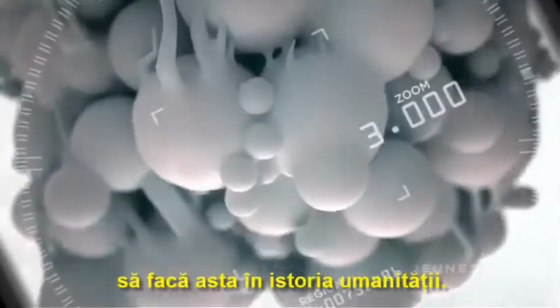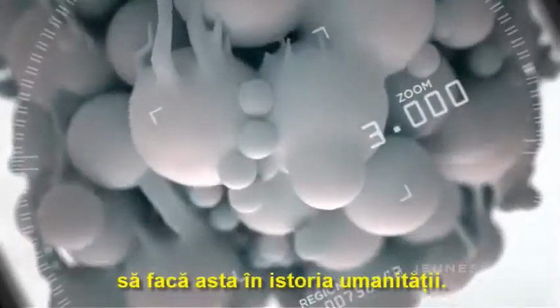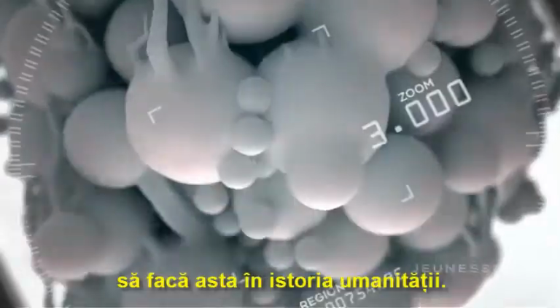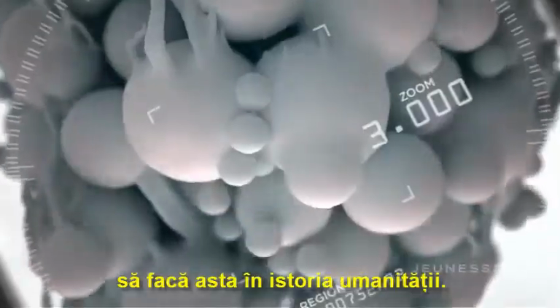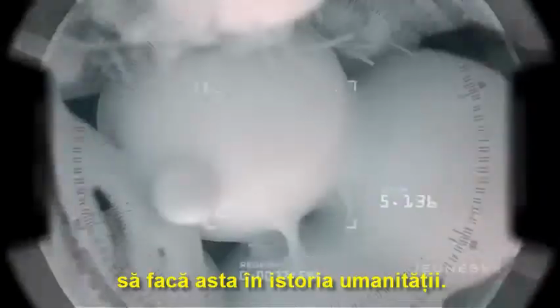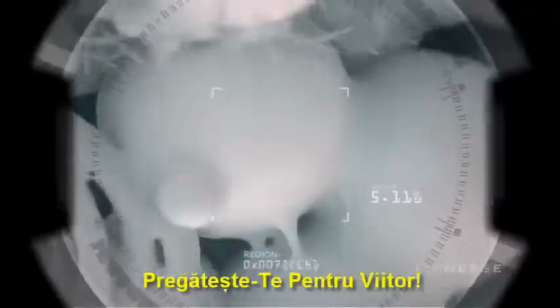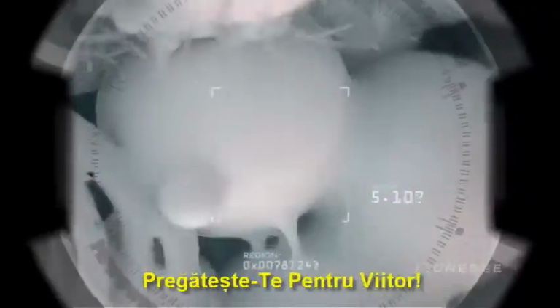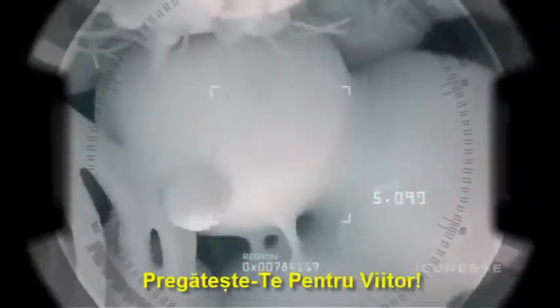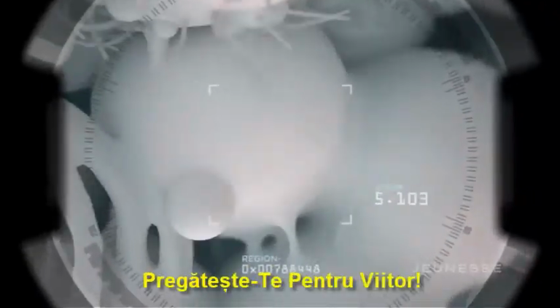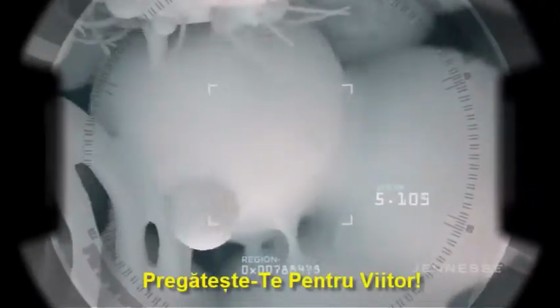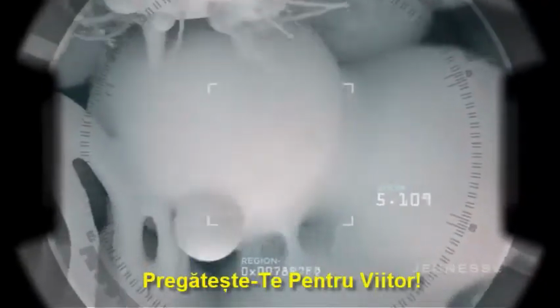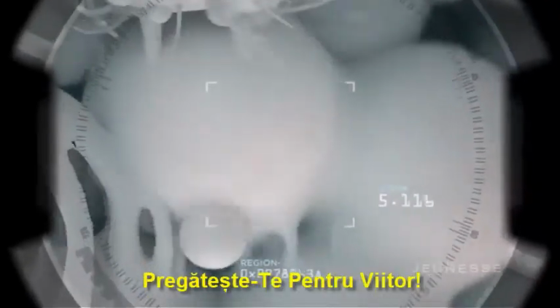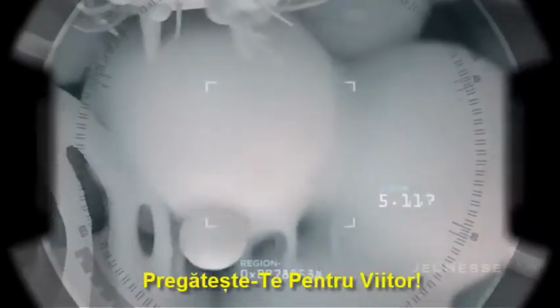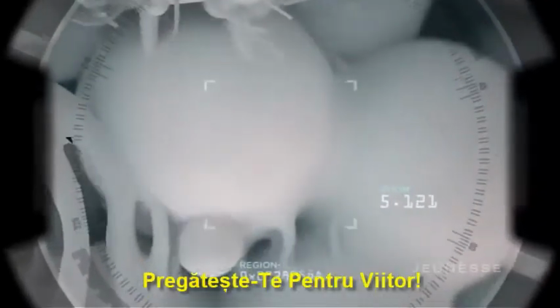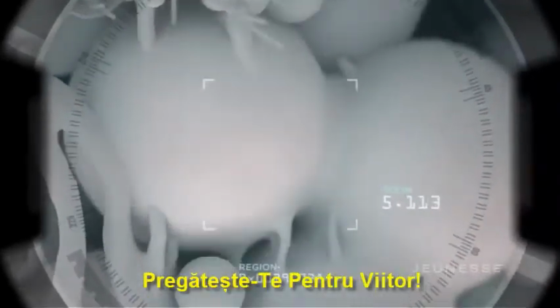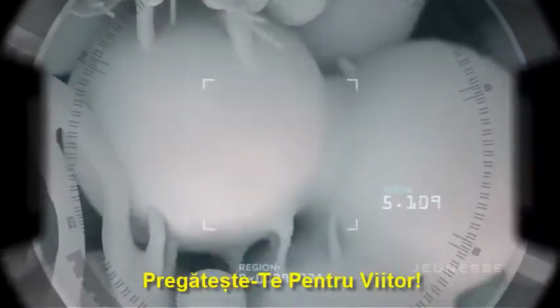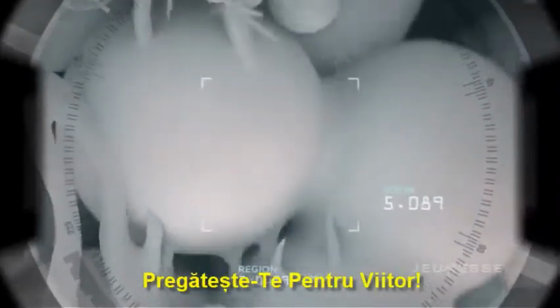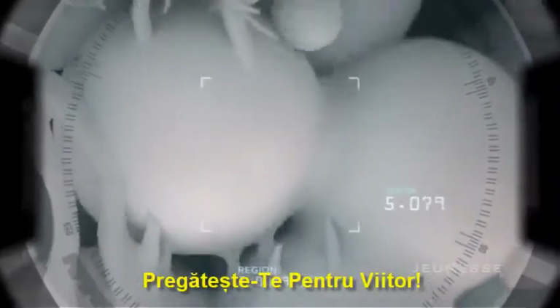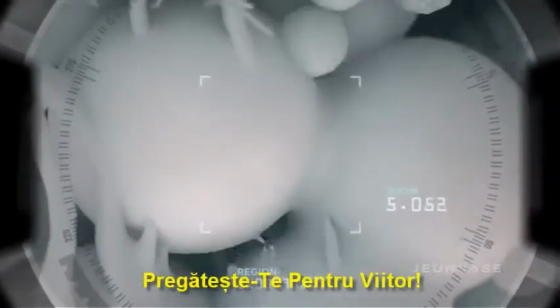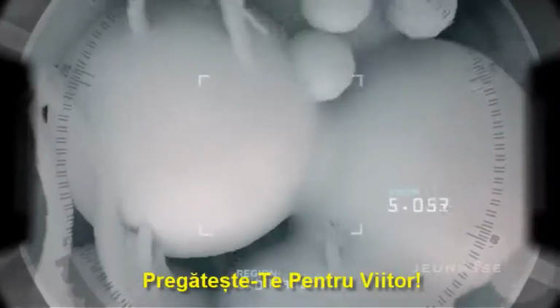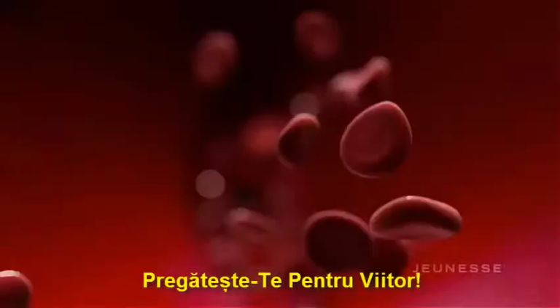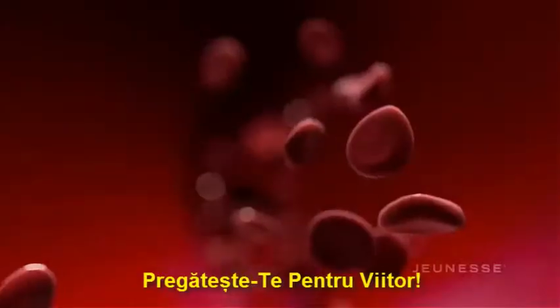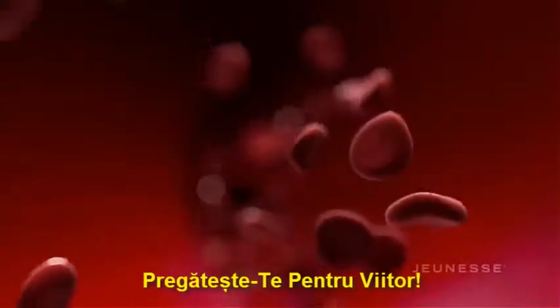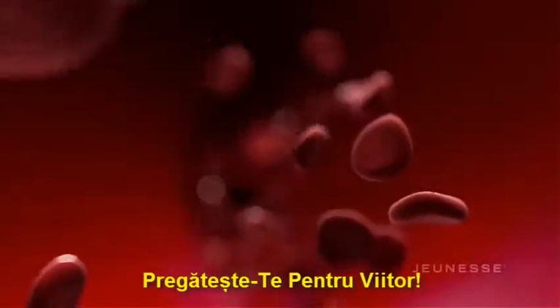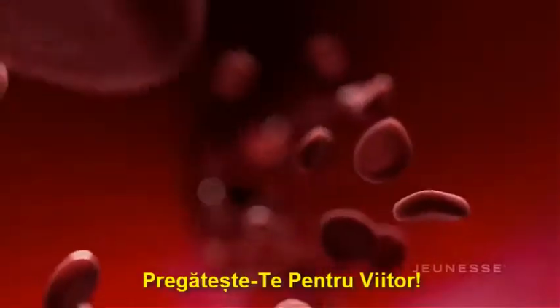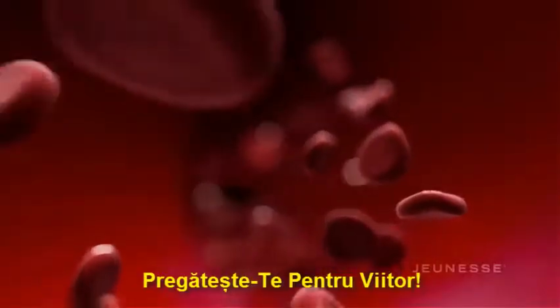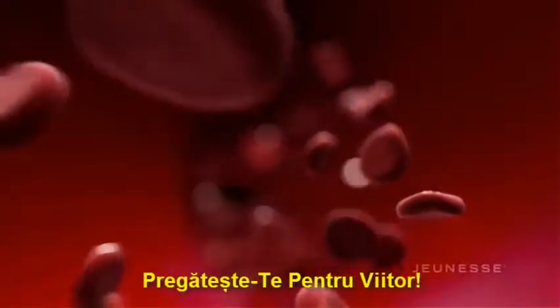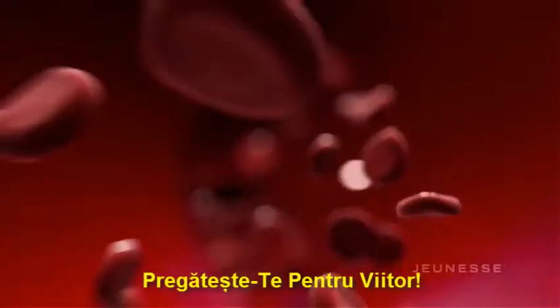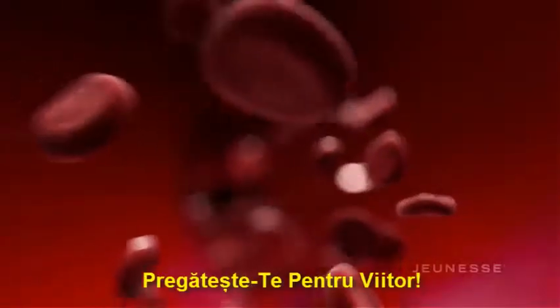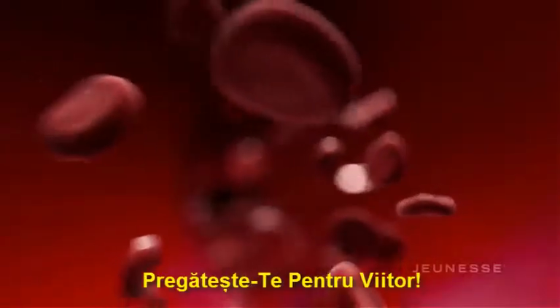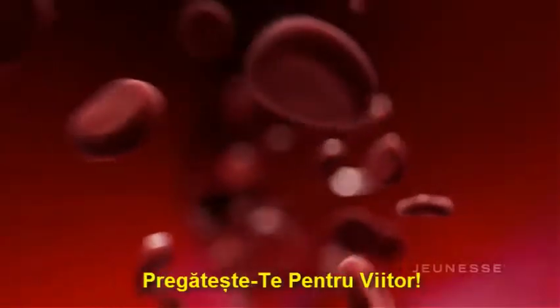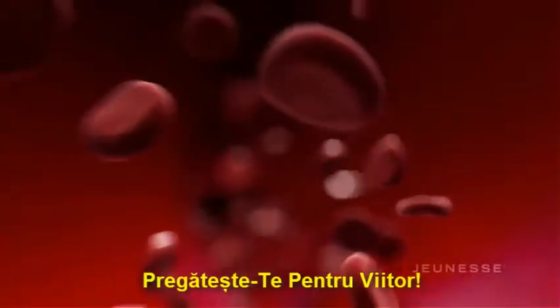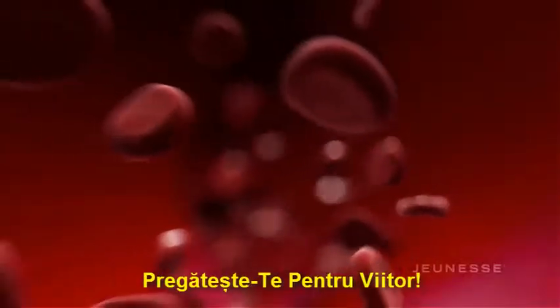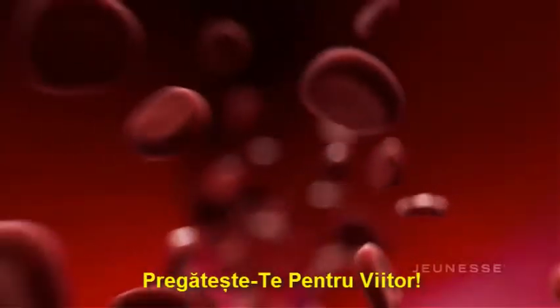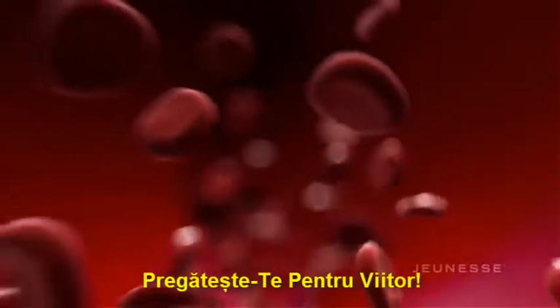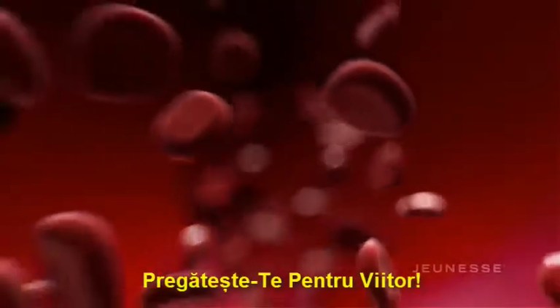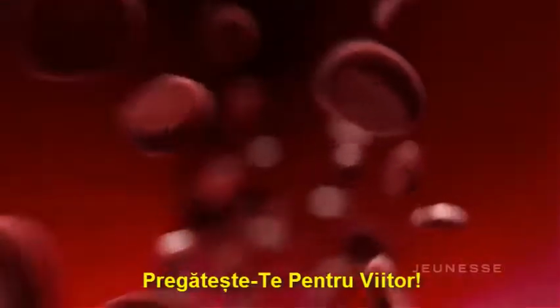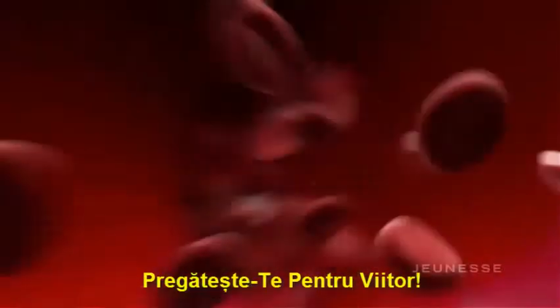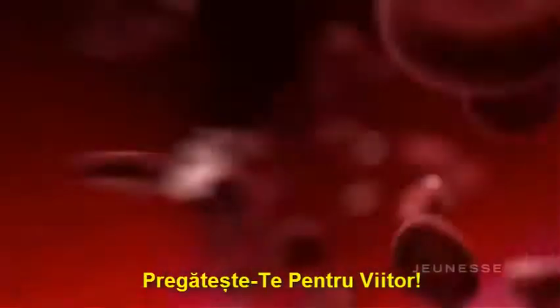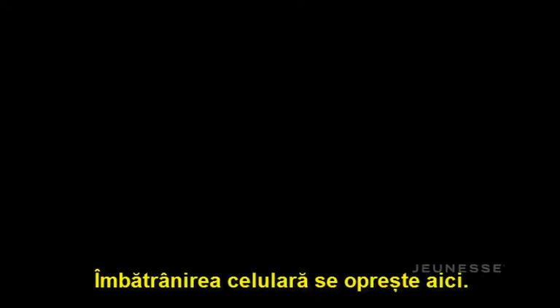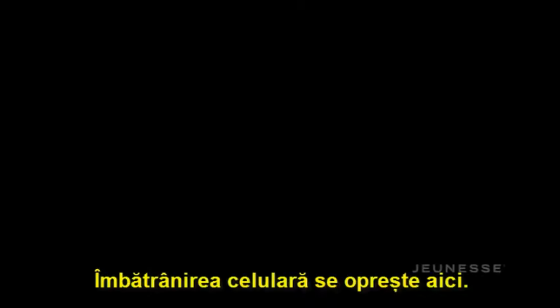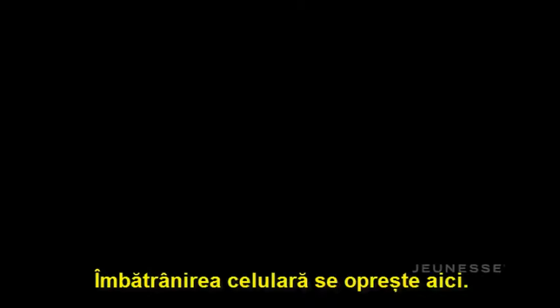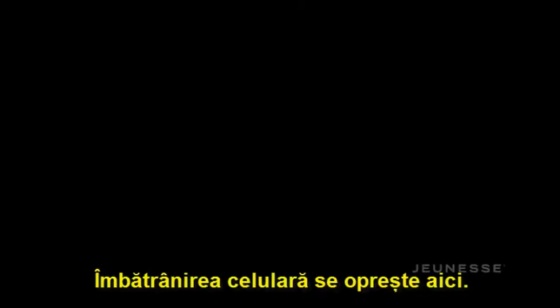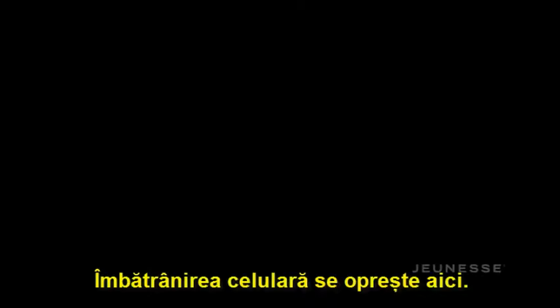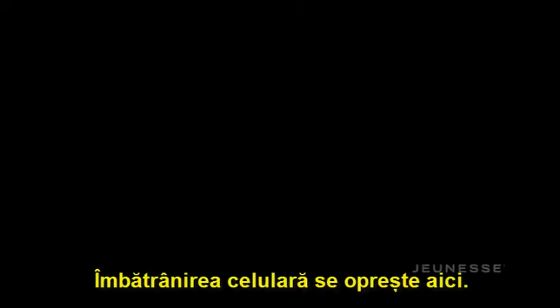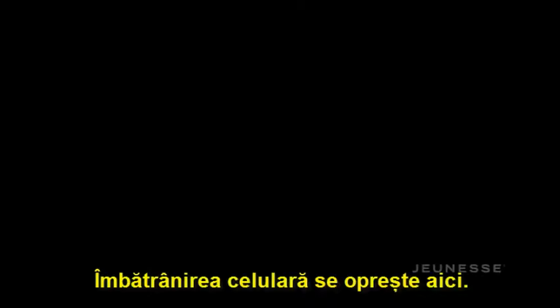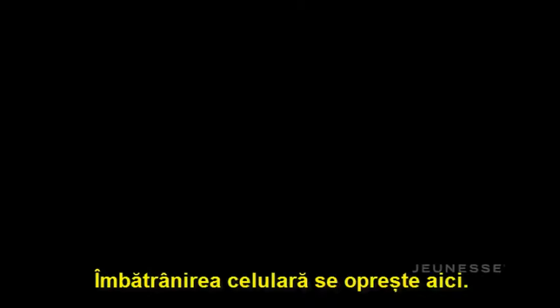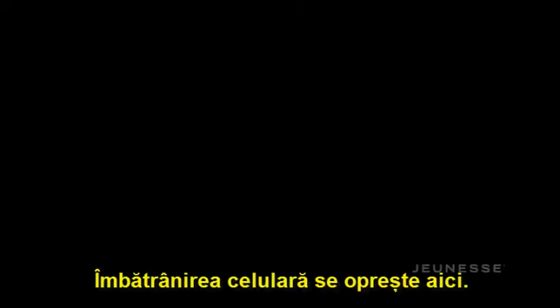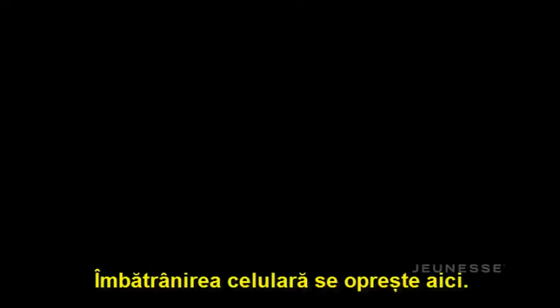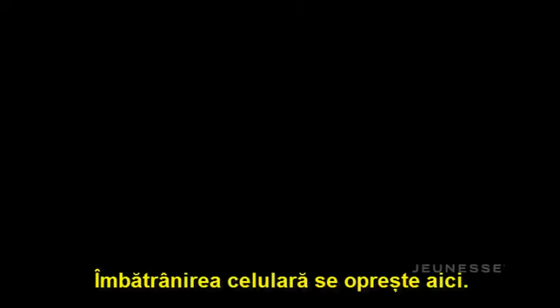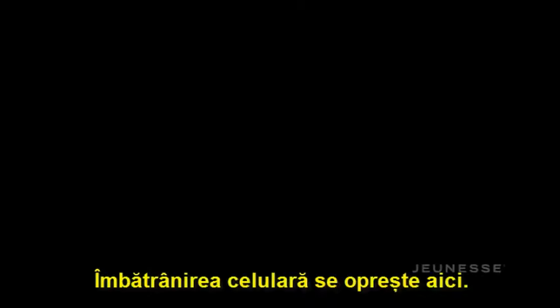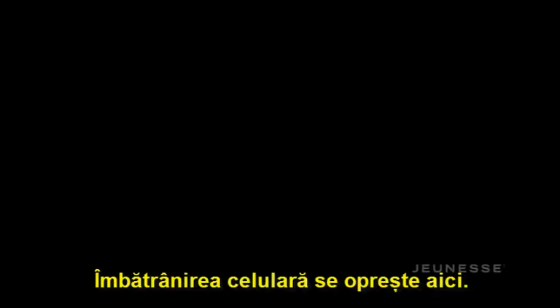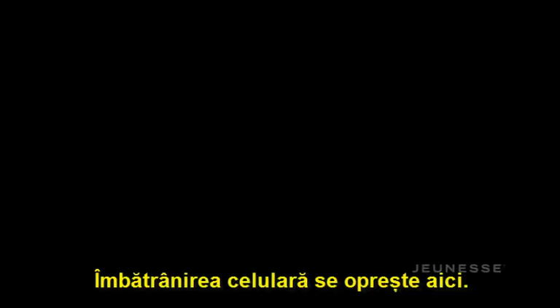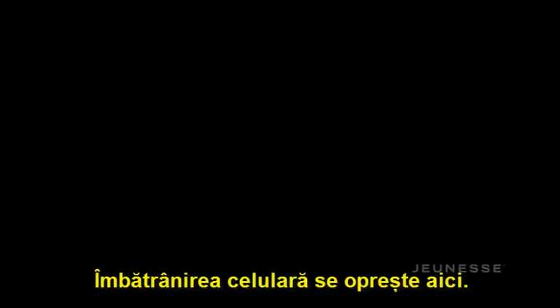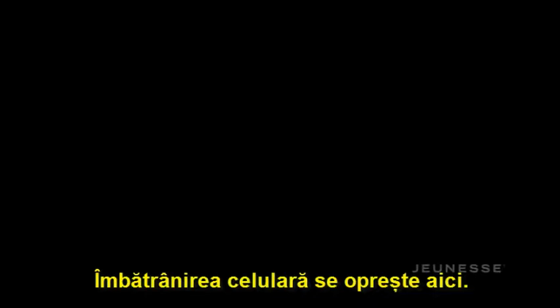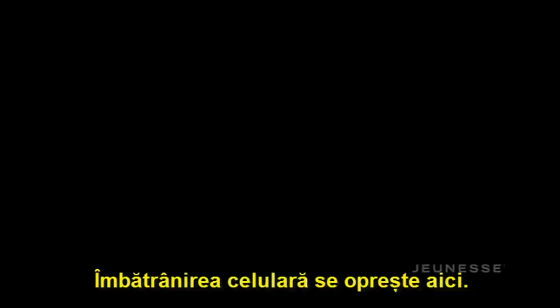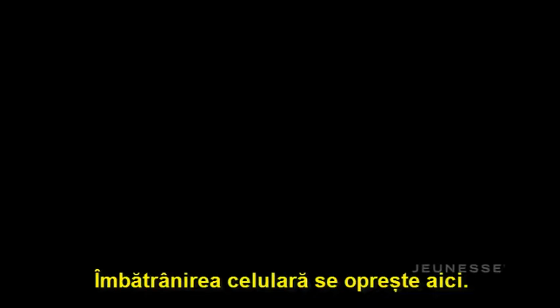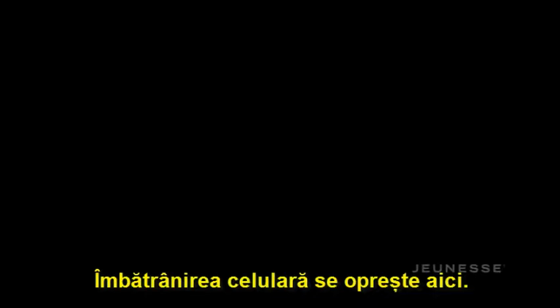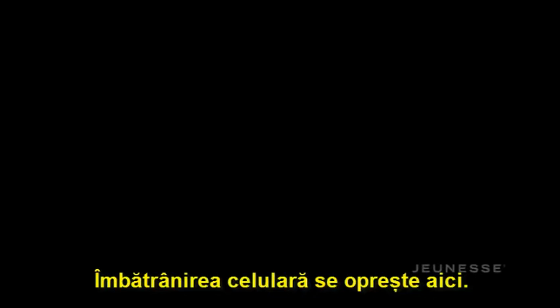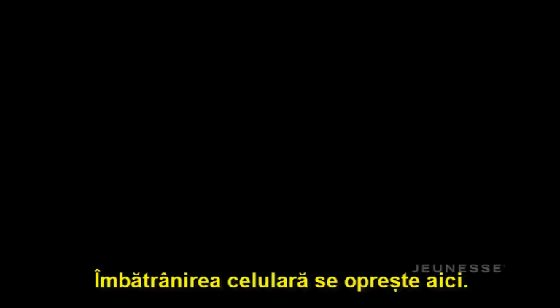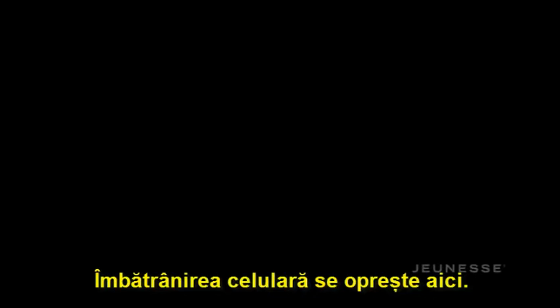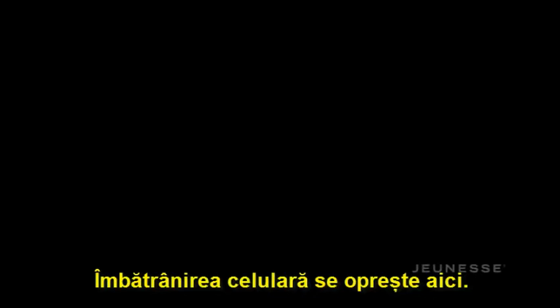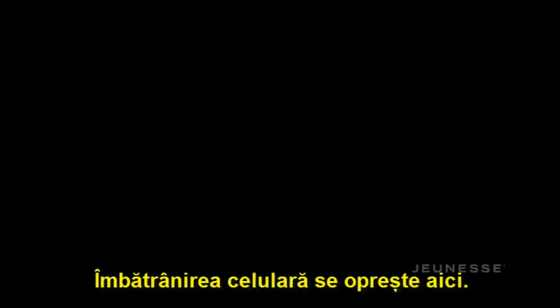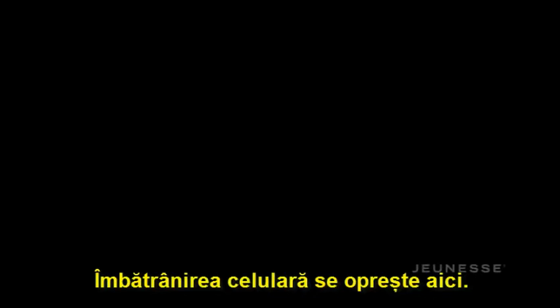Prepare for the future. Cellular aging ends here.